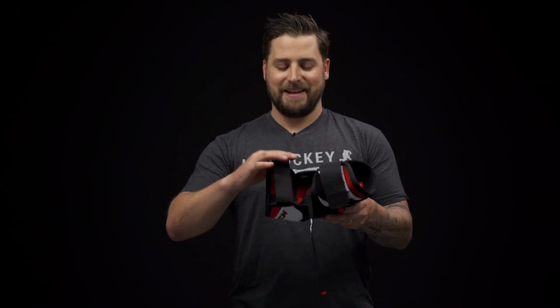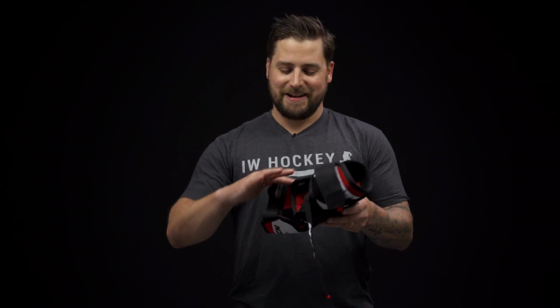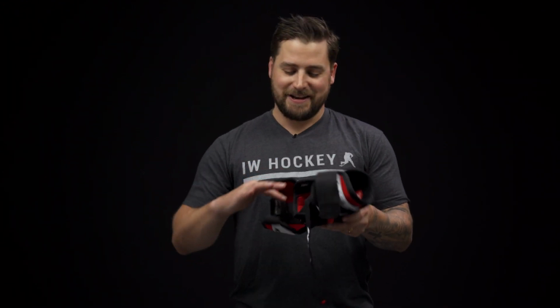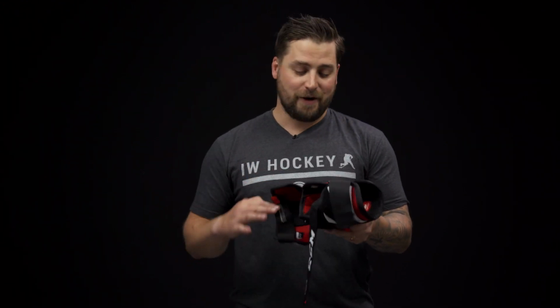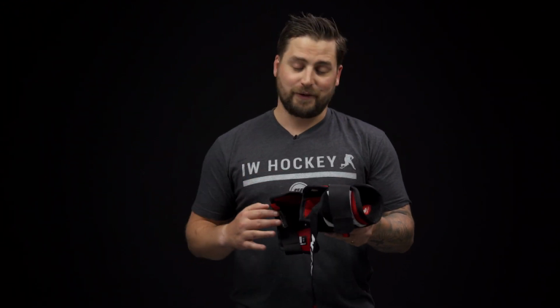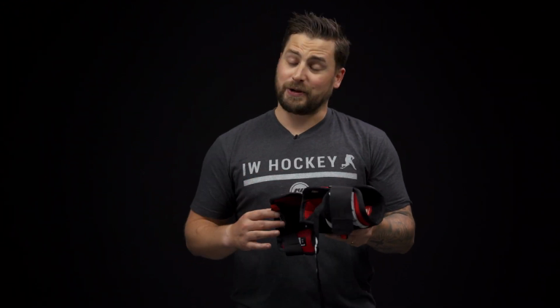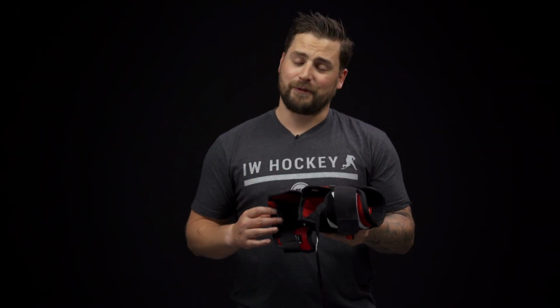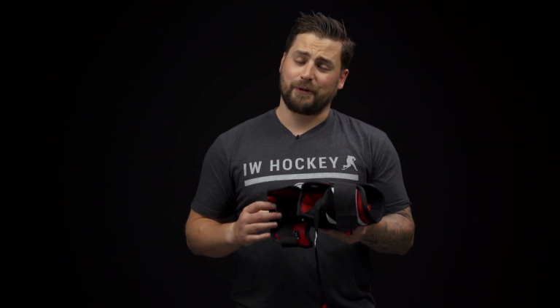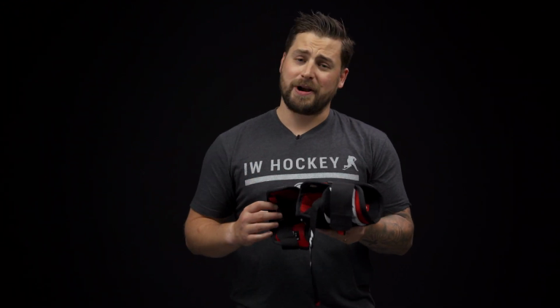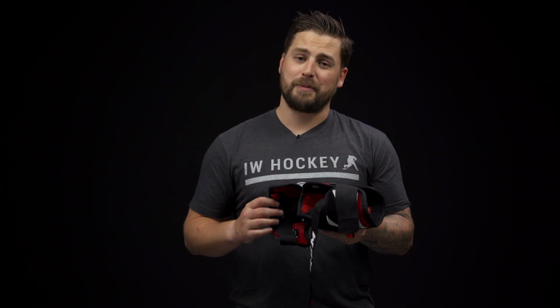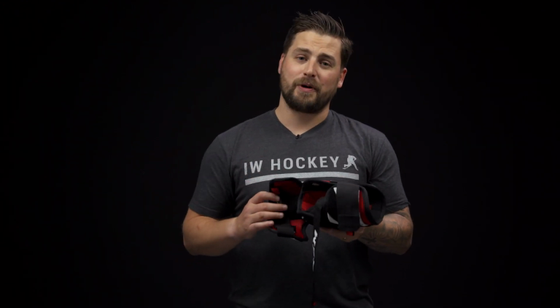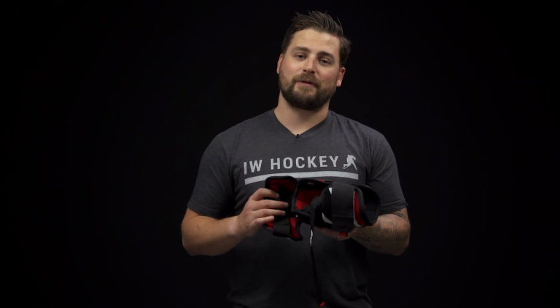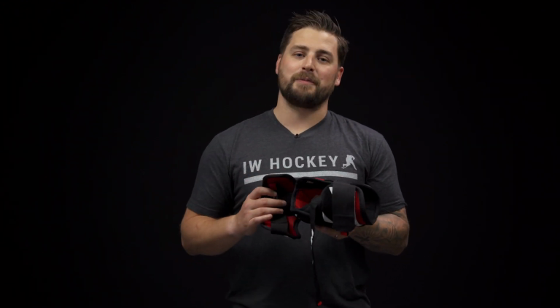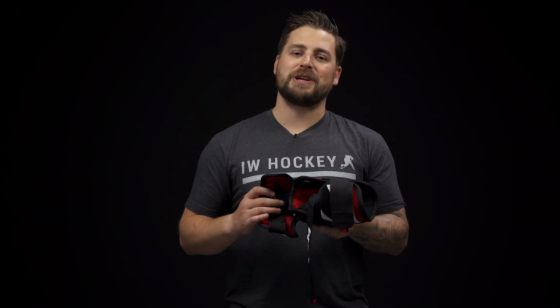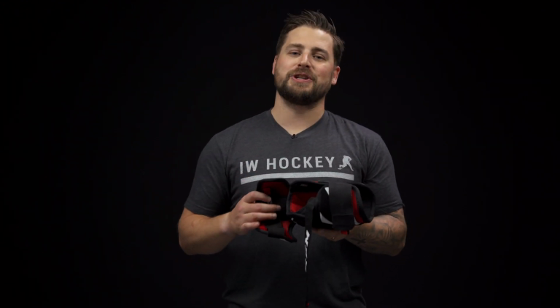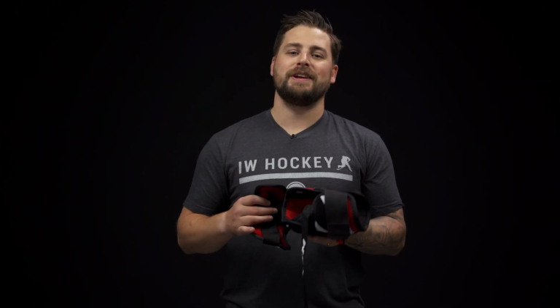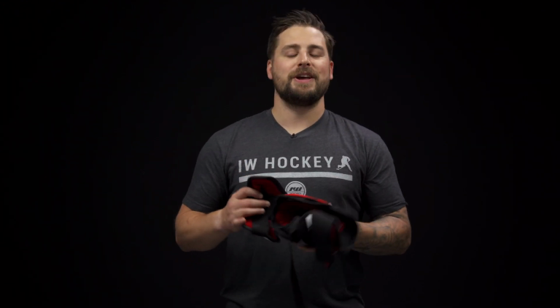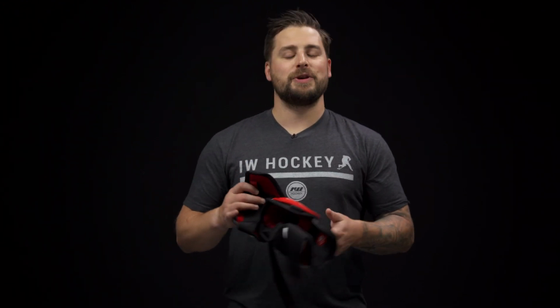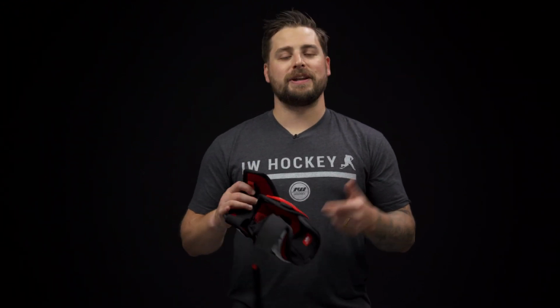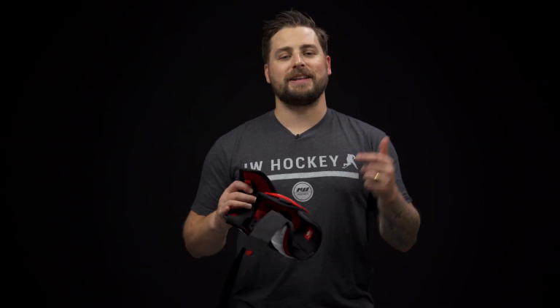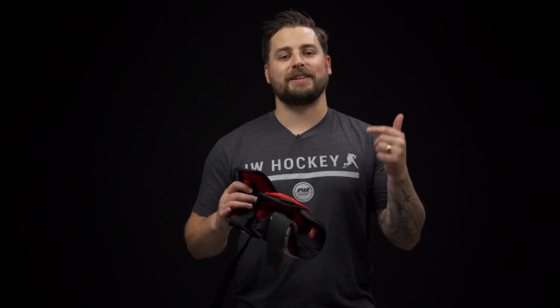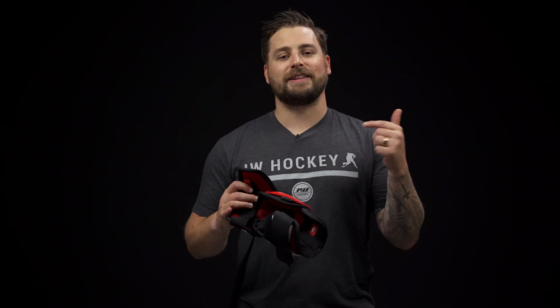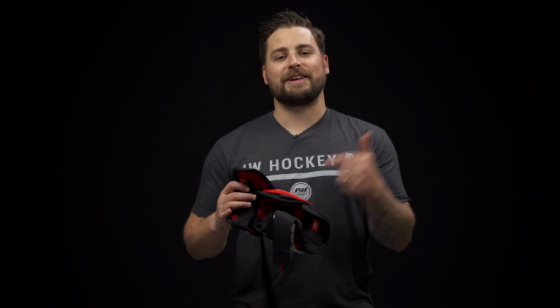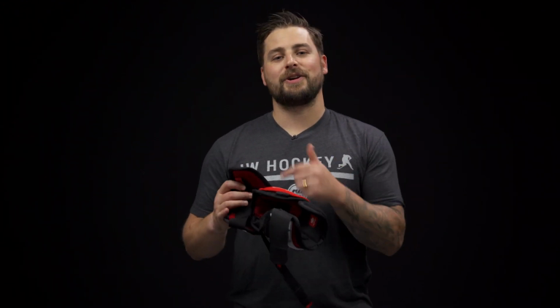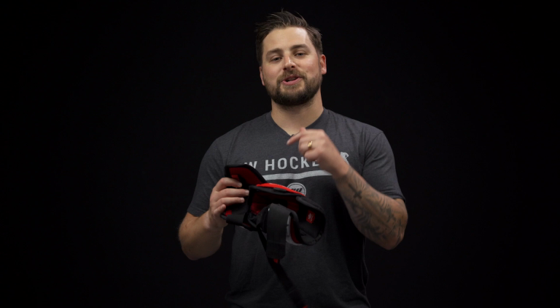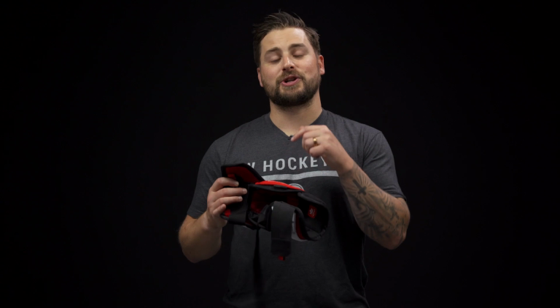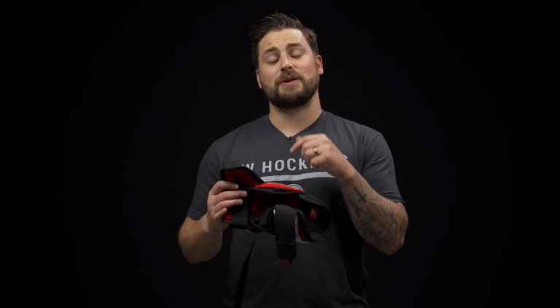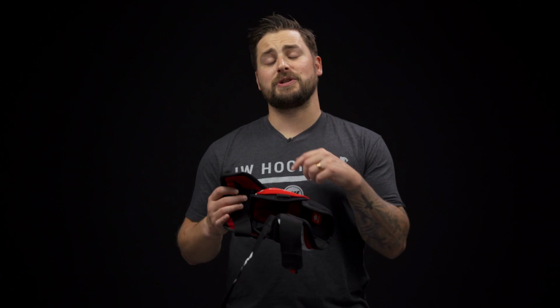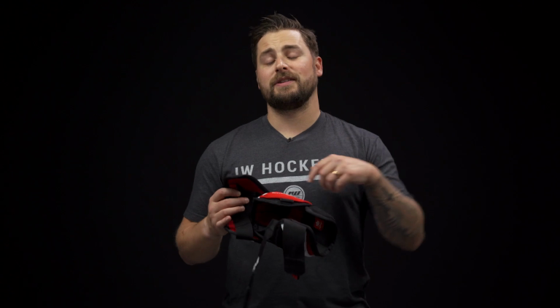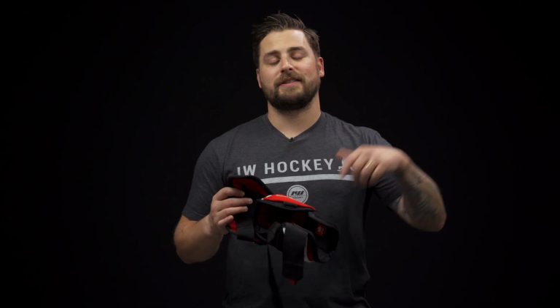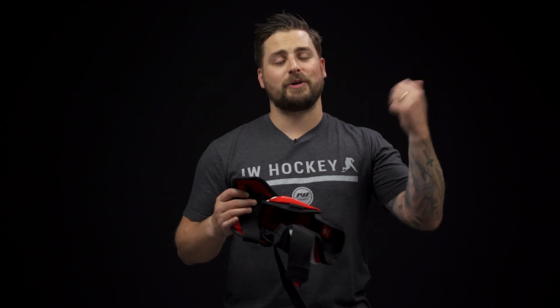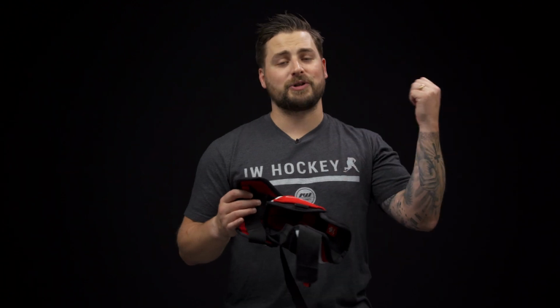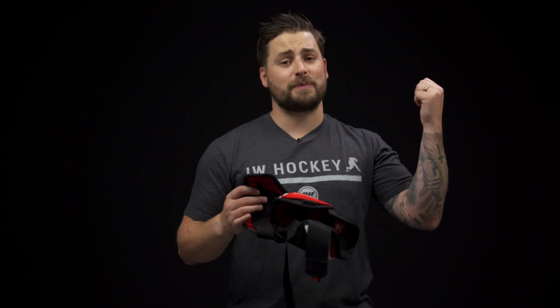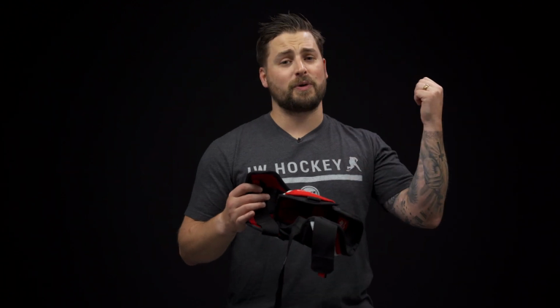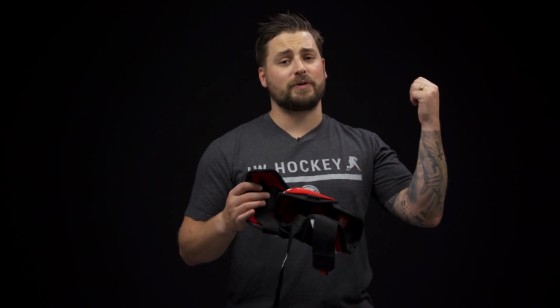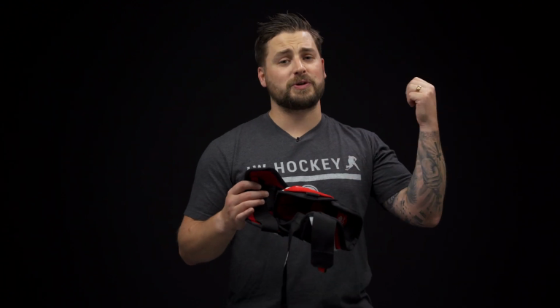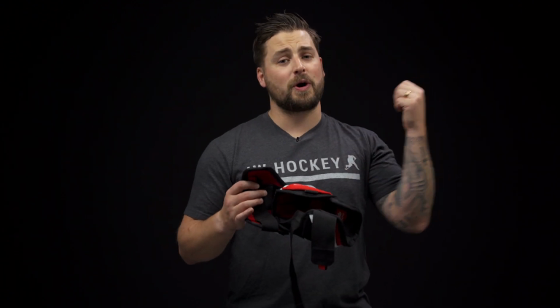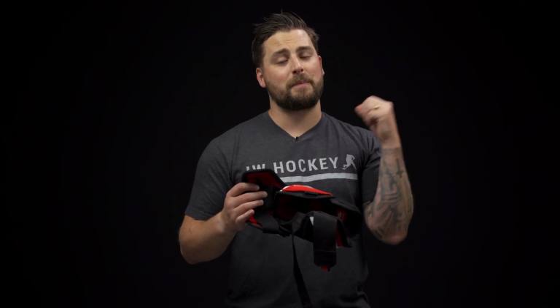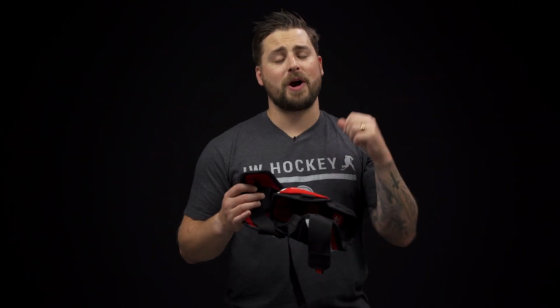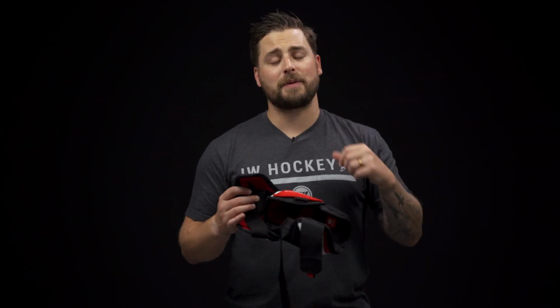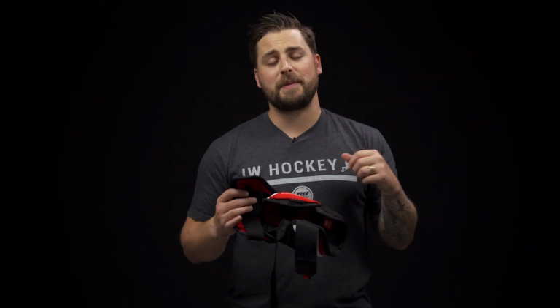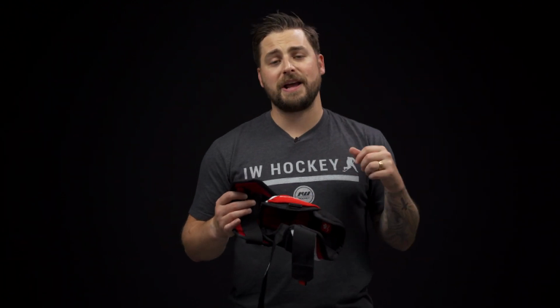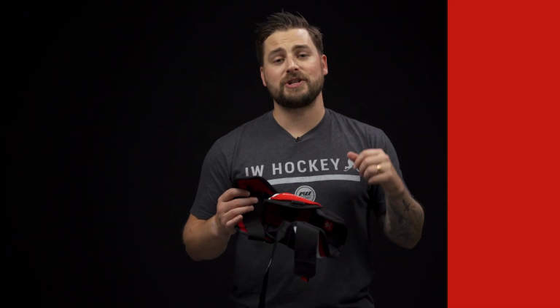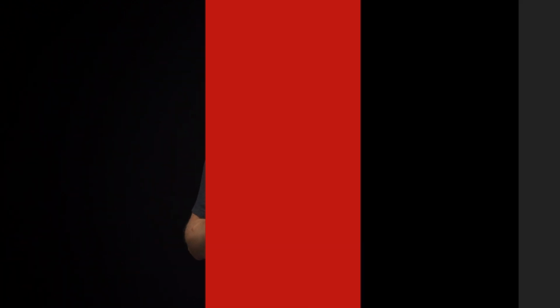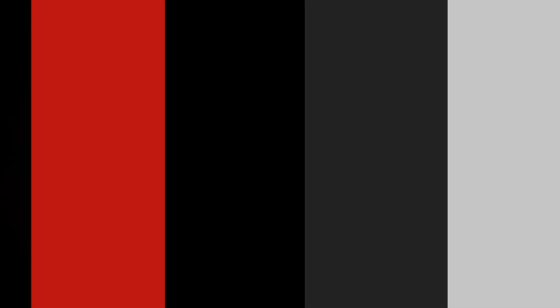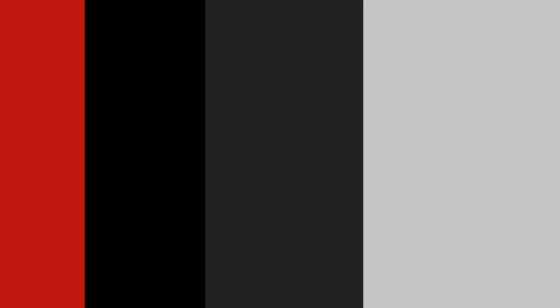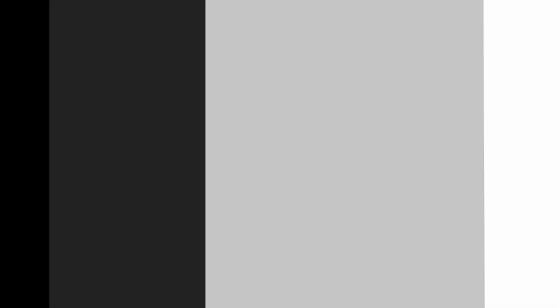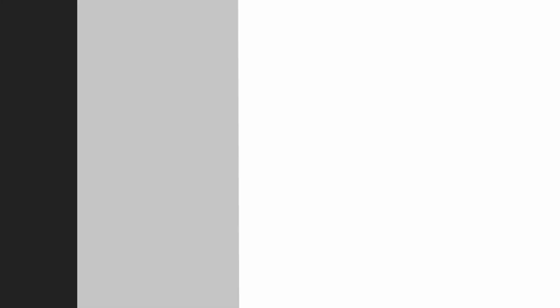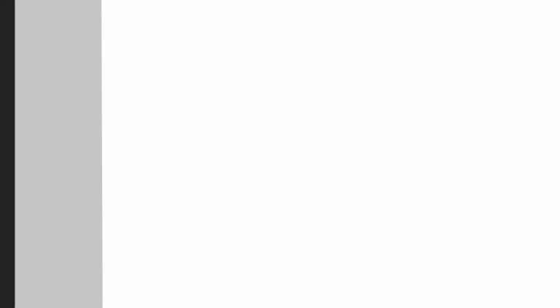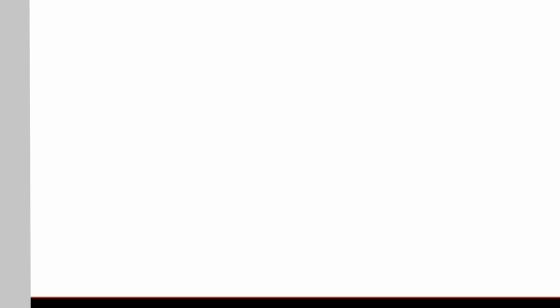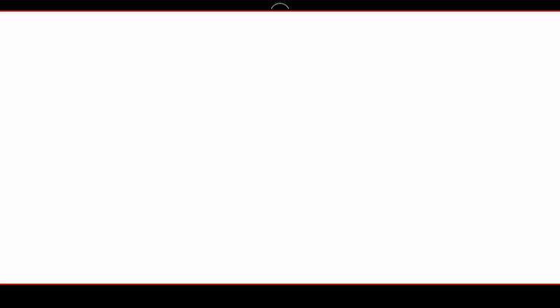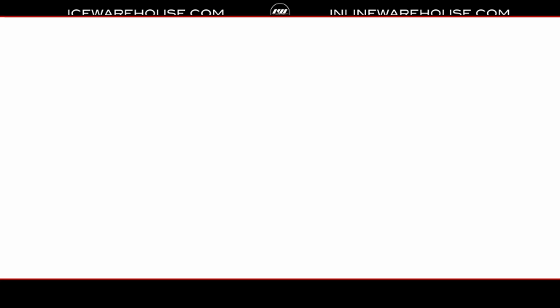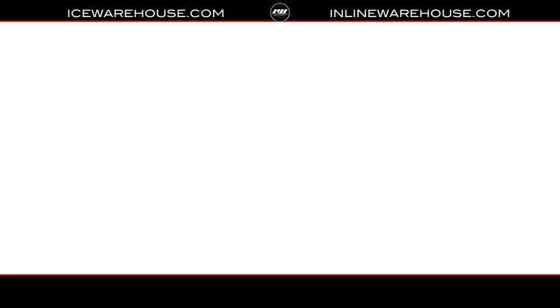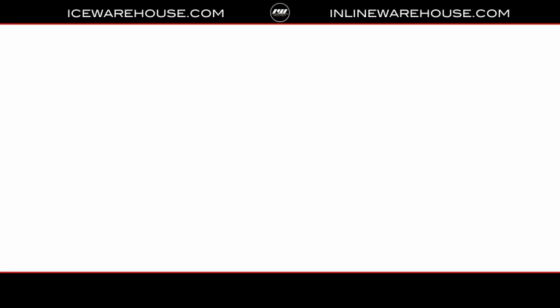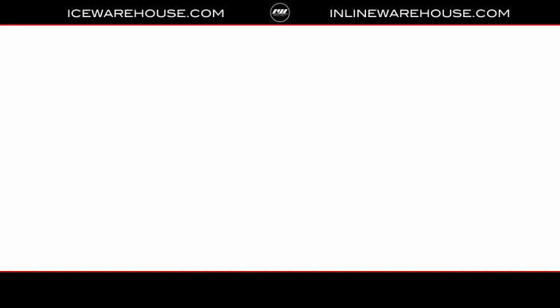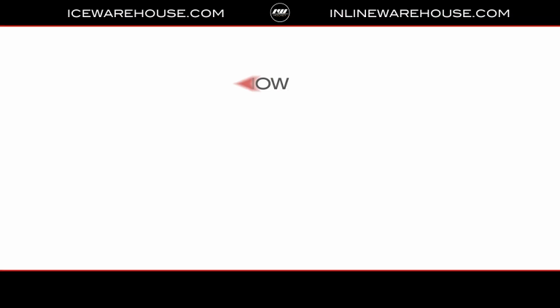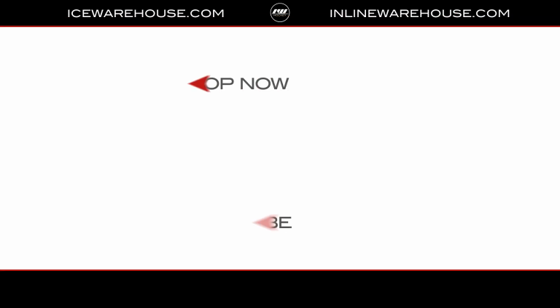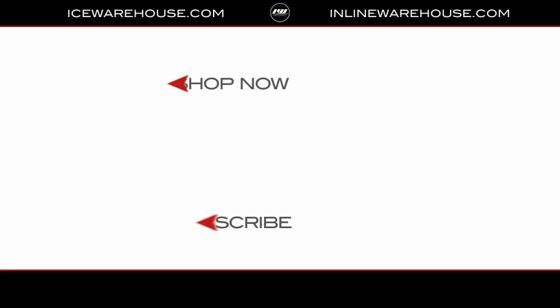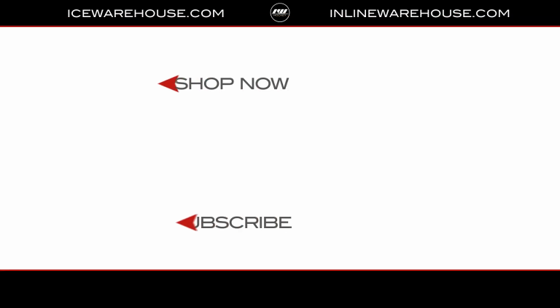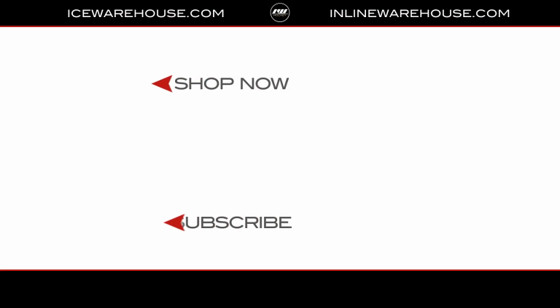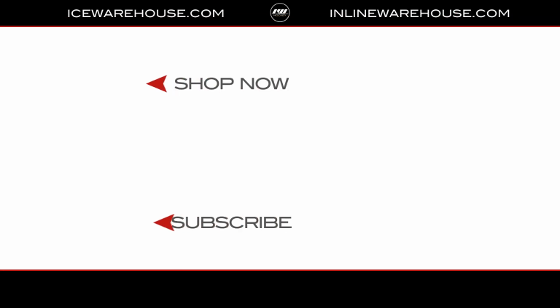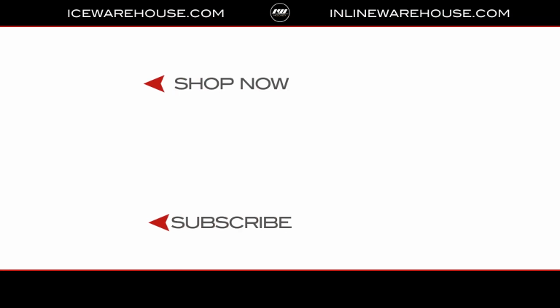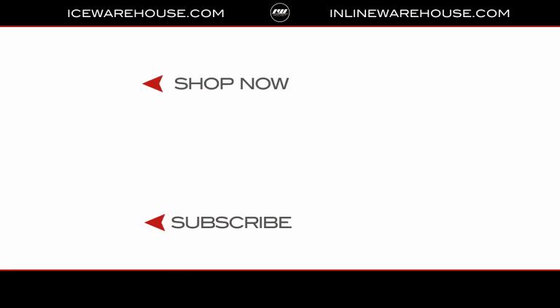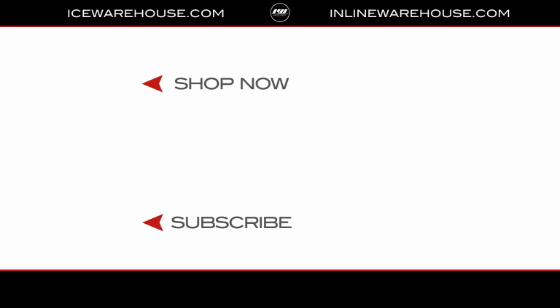Now if you're looking for any more information, hit the link in our description — that will jump you over to our product page, or you can simply visit icewarehouse.com.